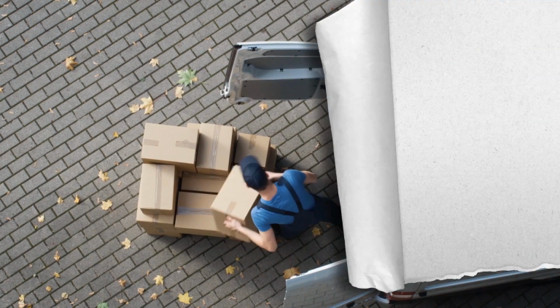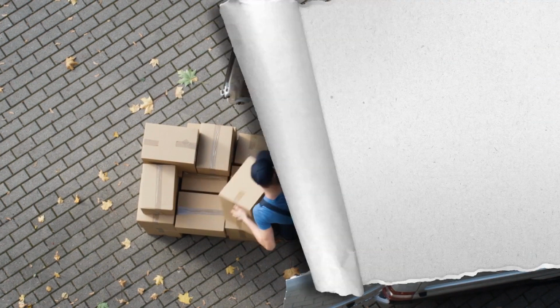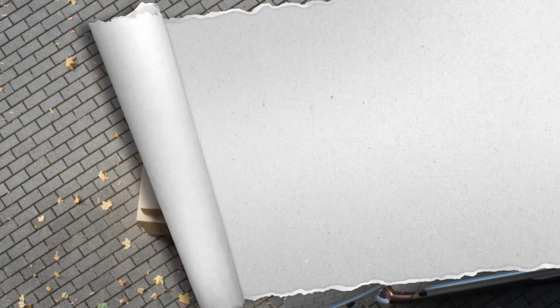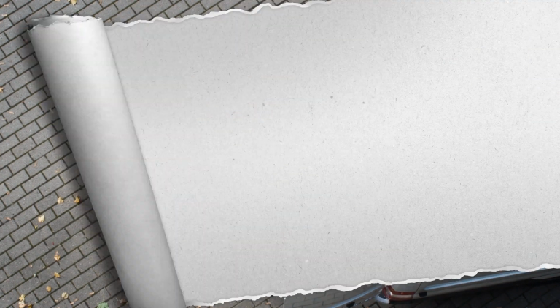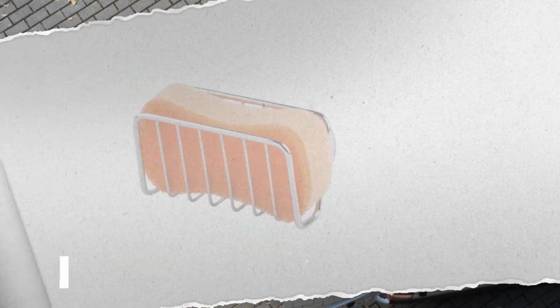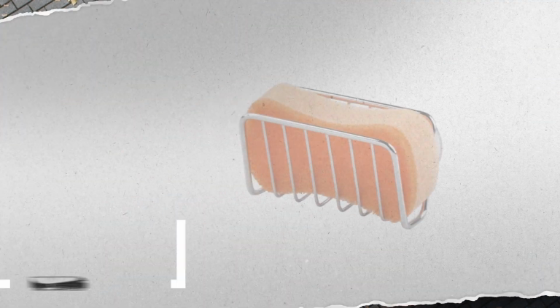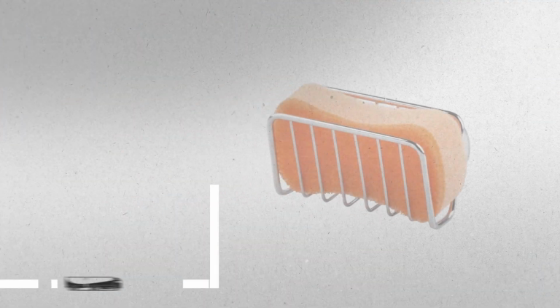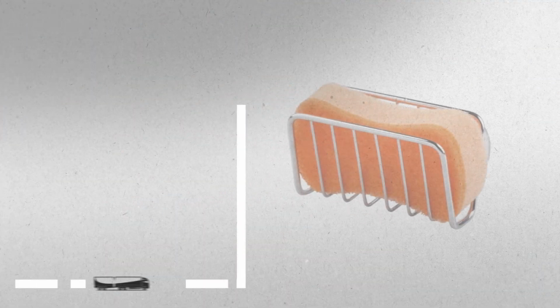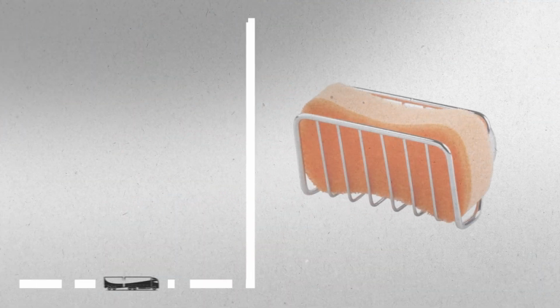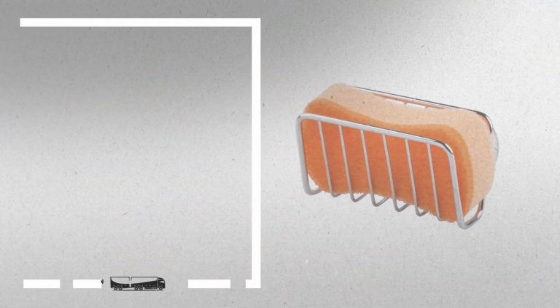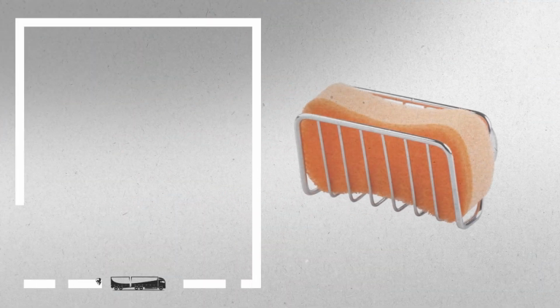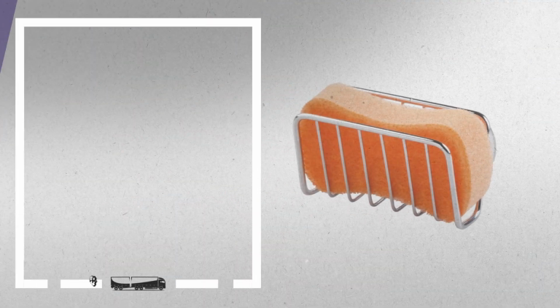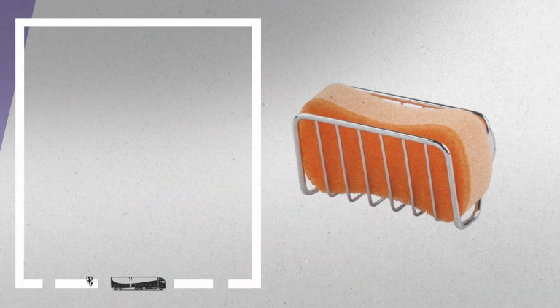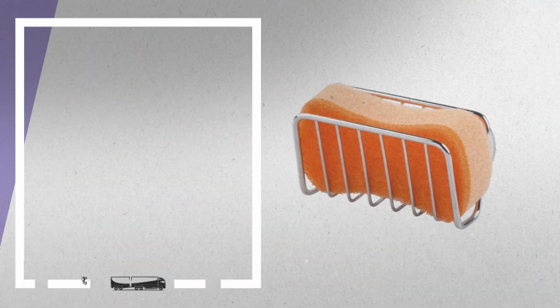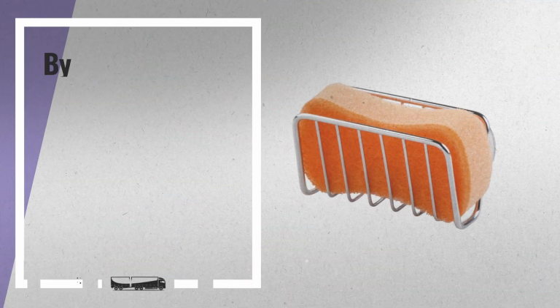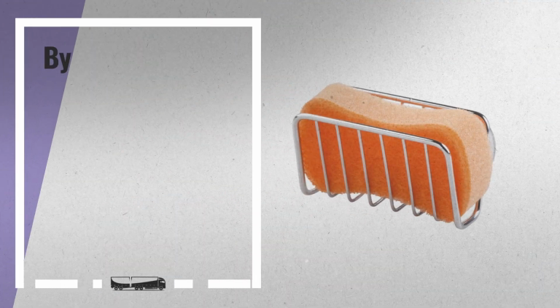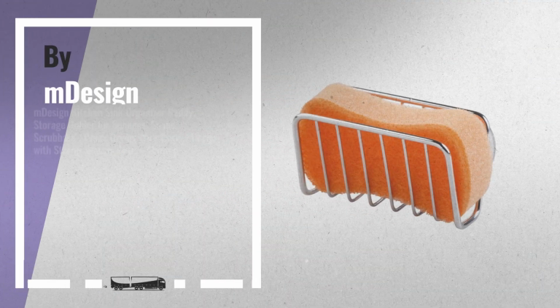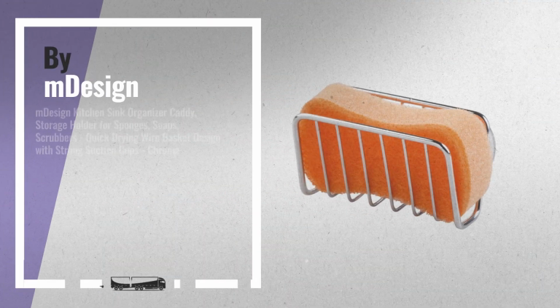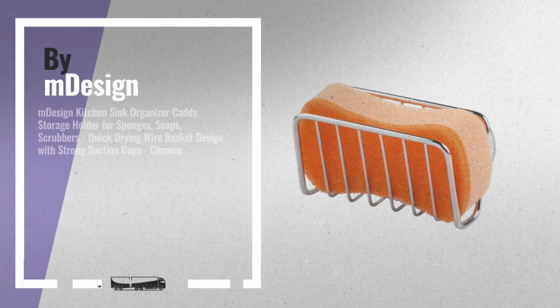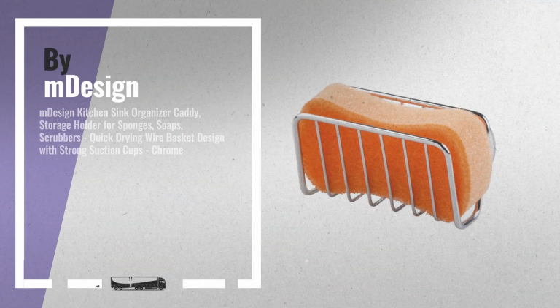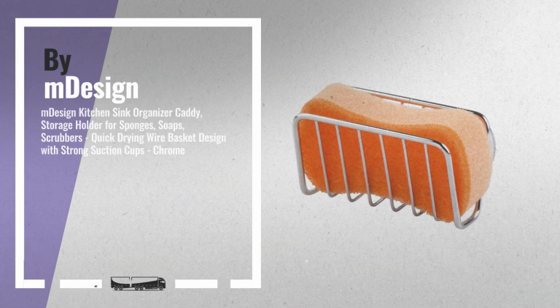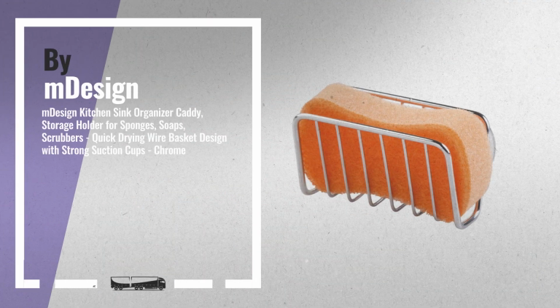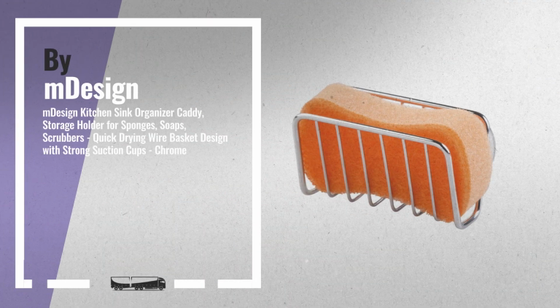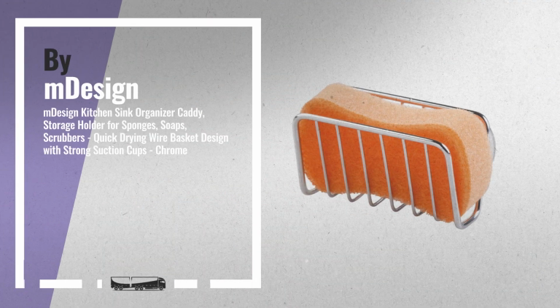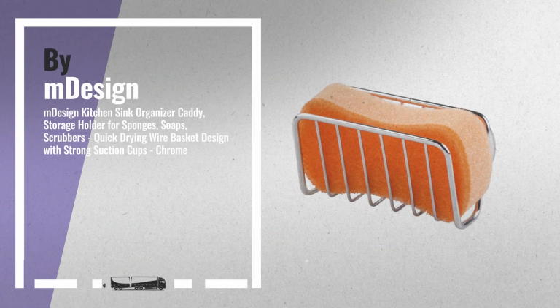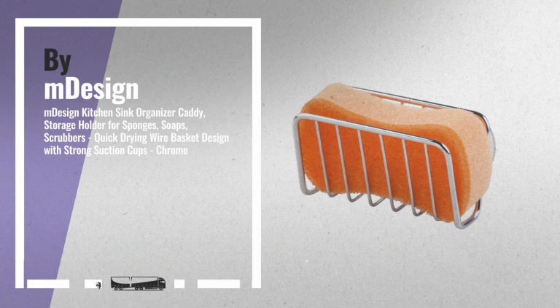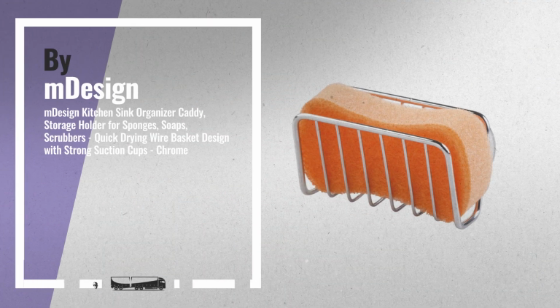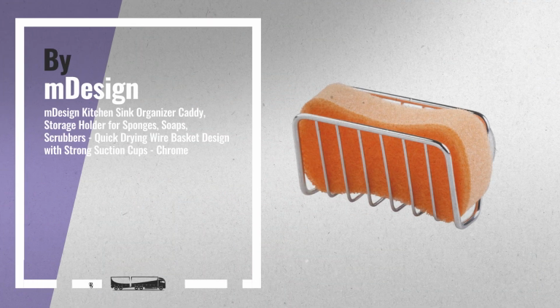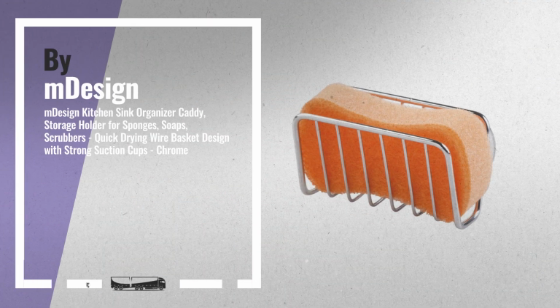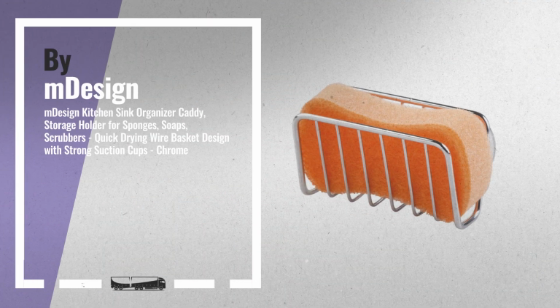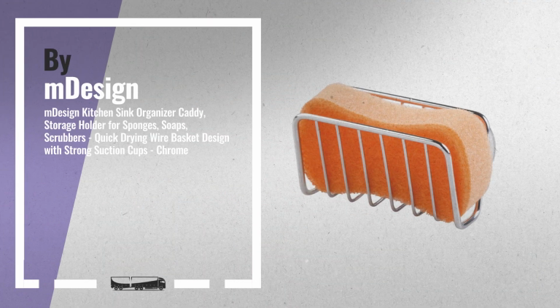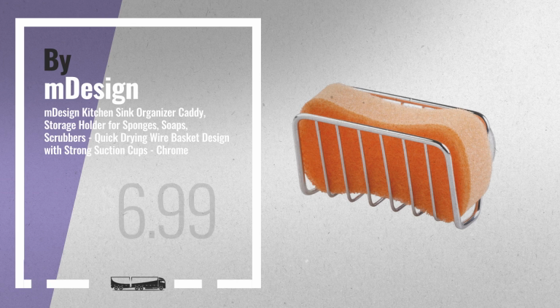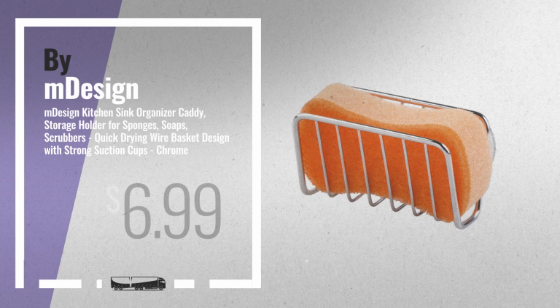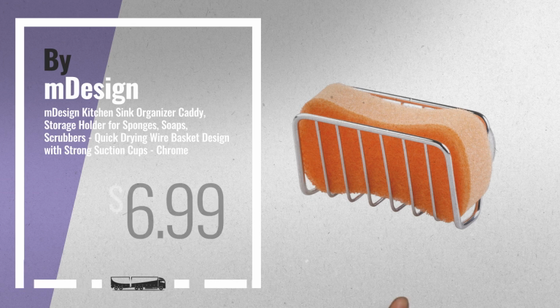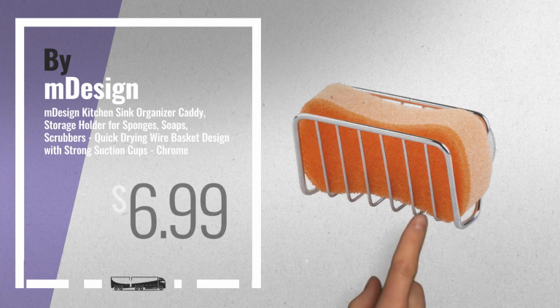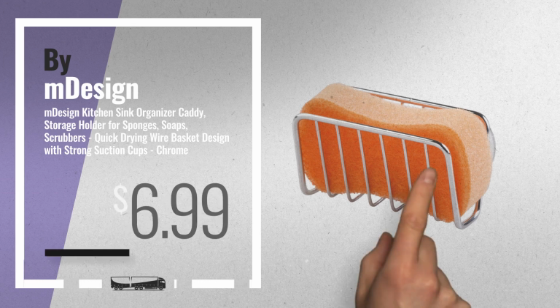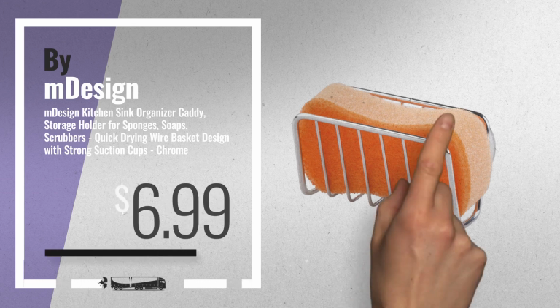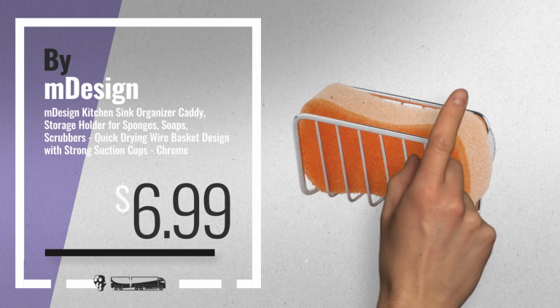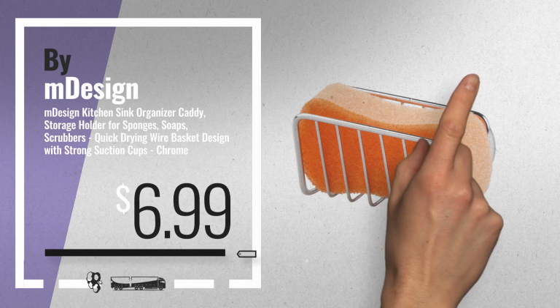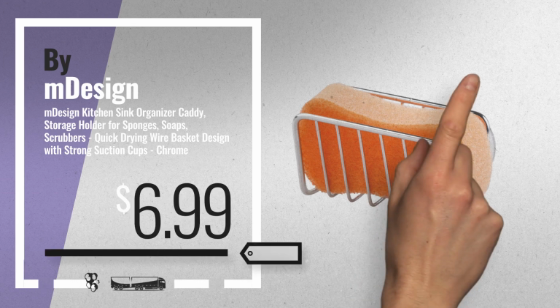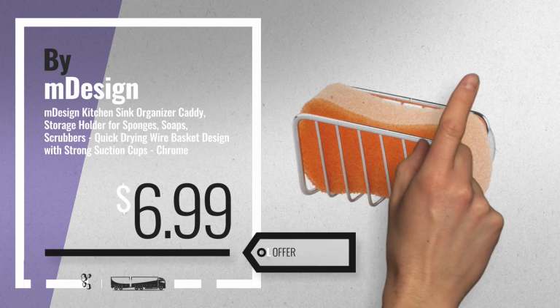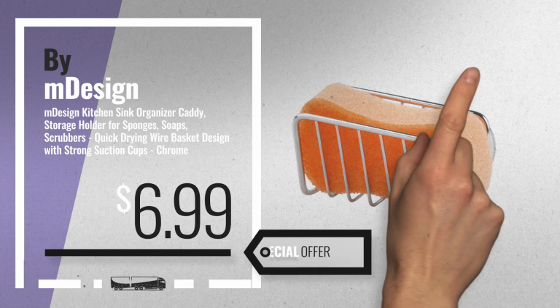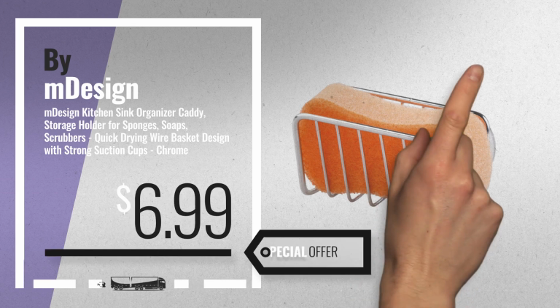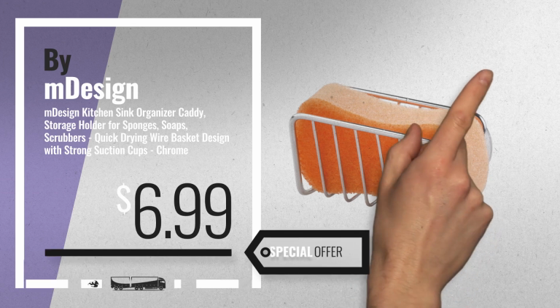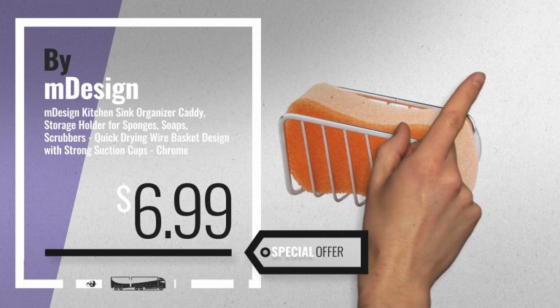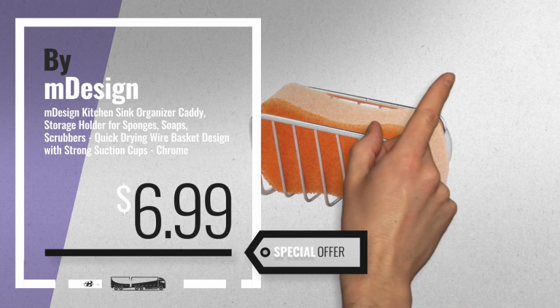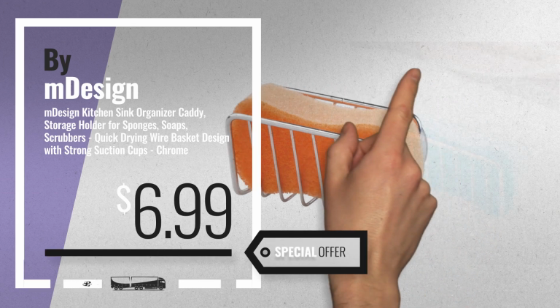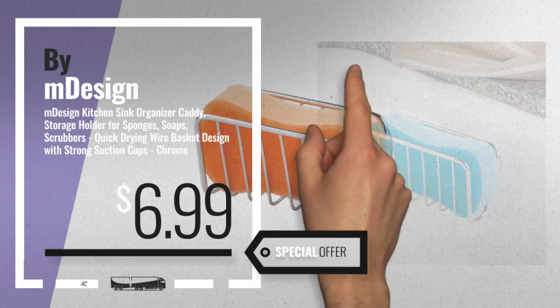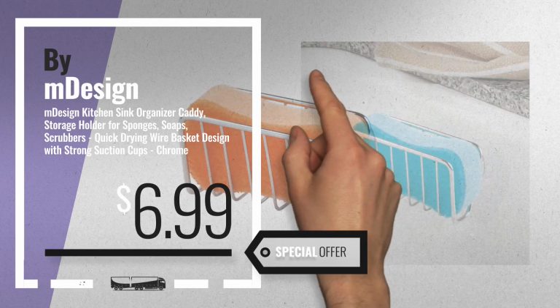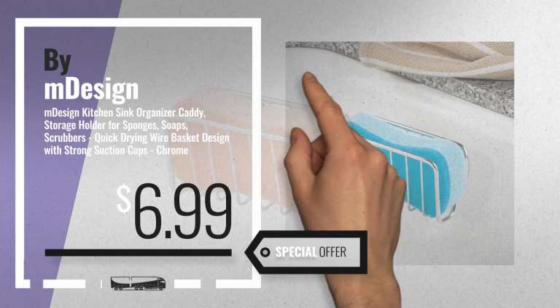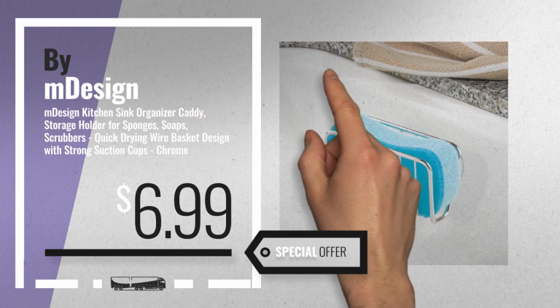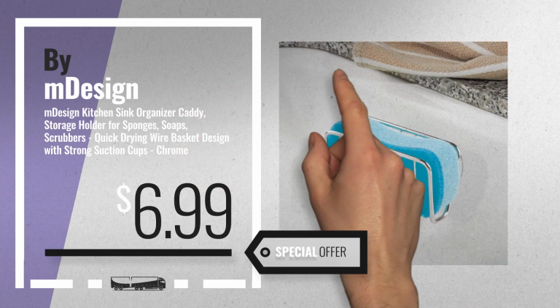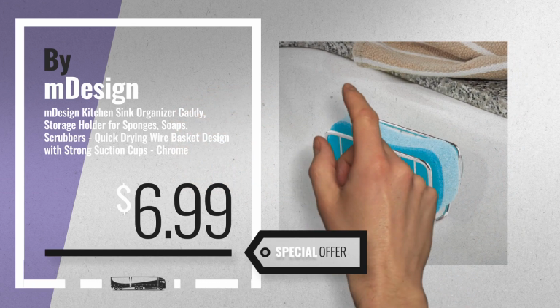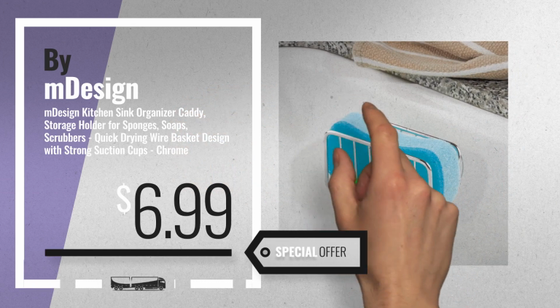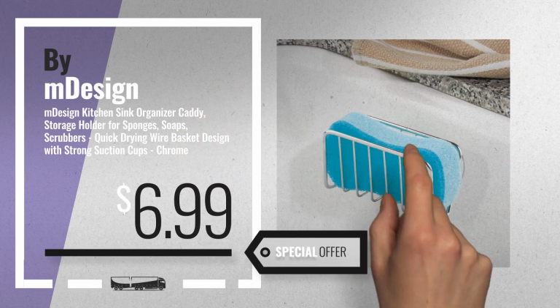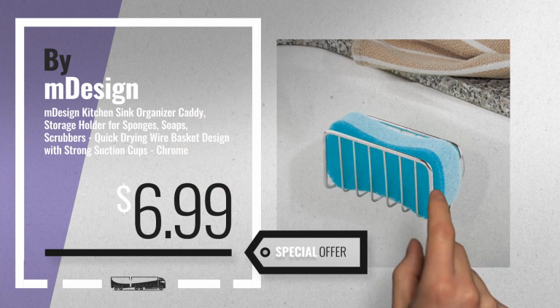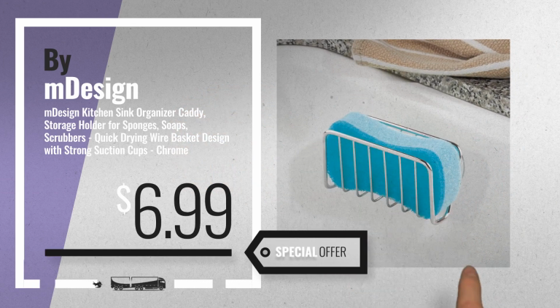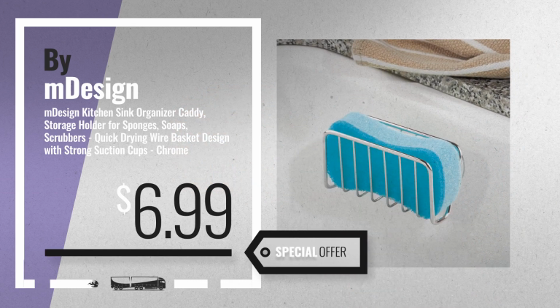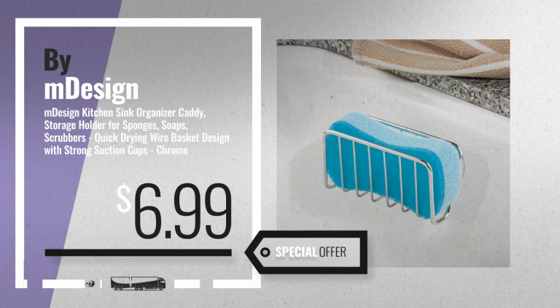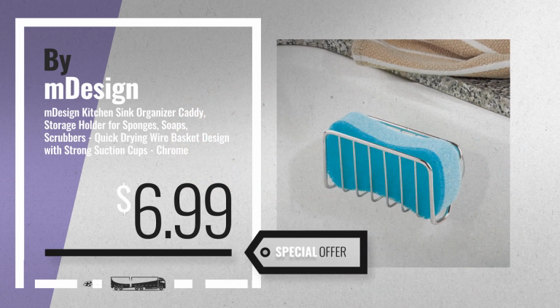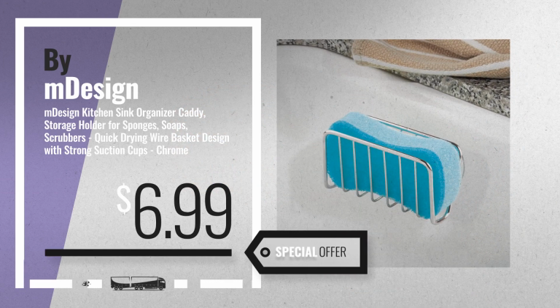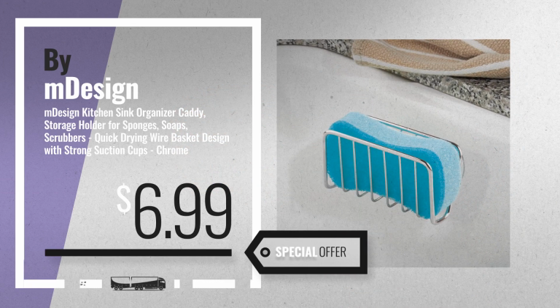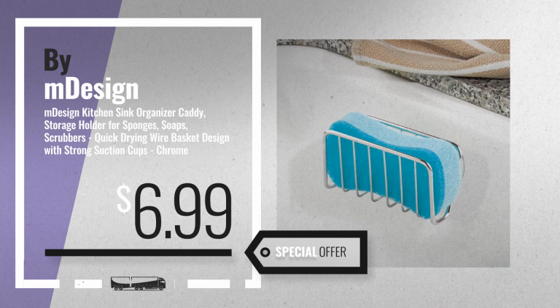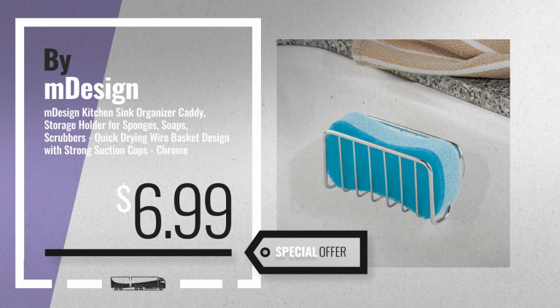Number 1, by M-Design. Our Reddit choice, now only at $6.99.